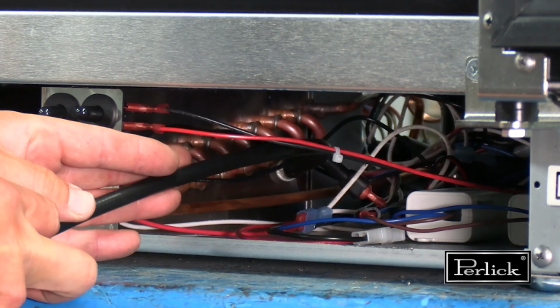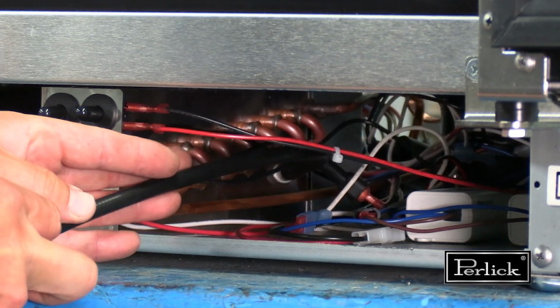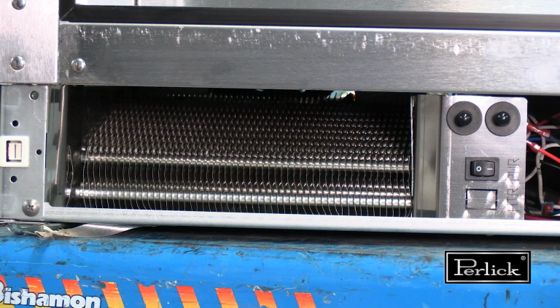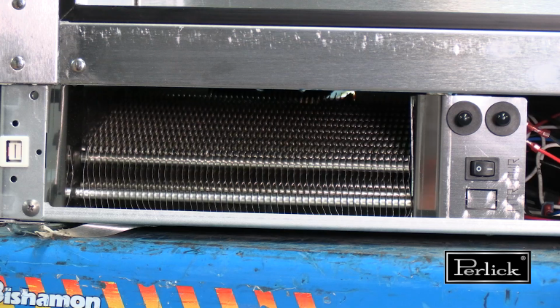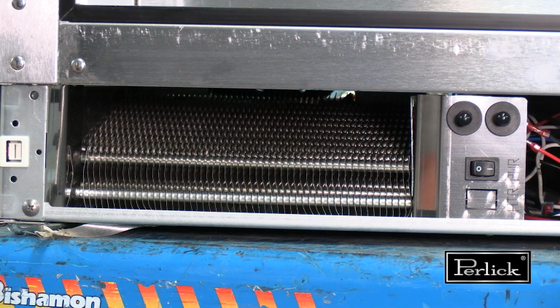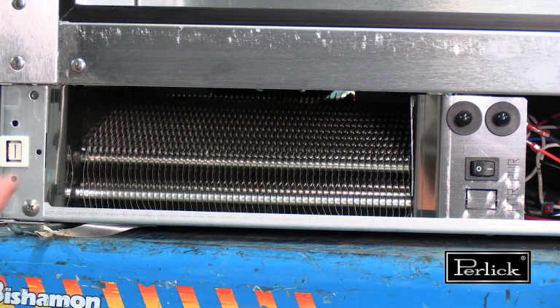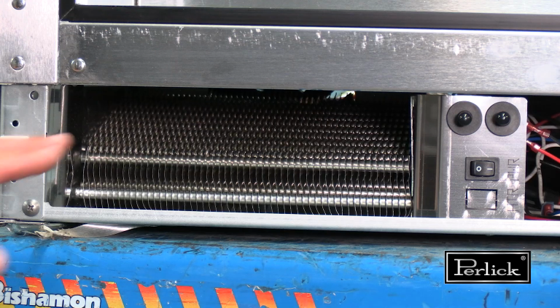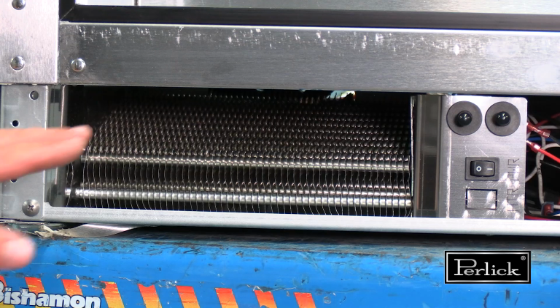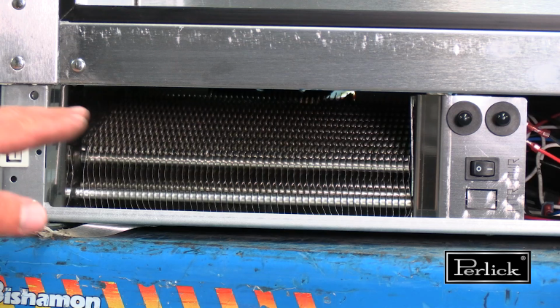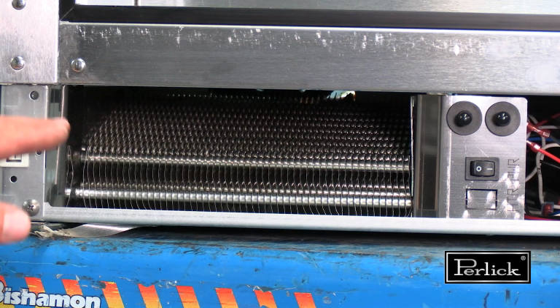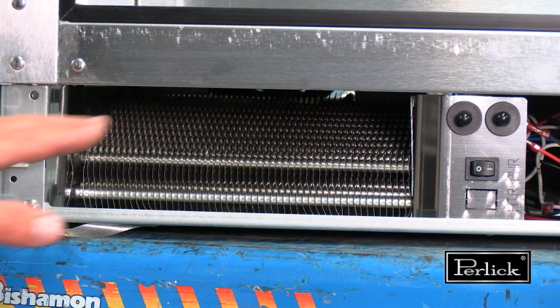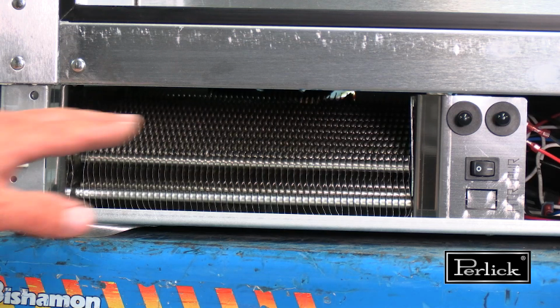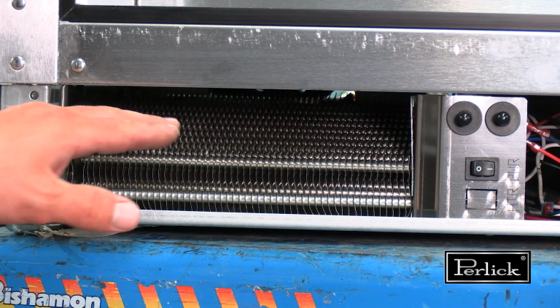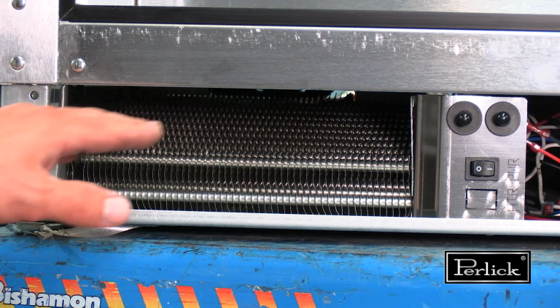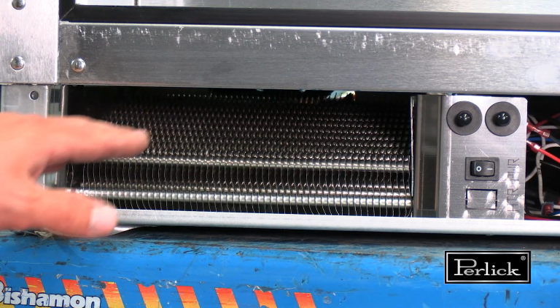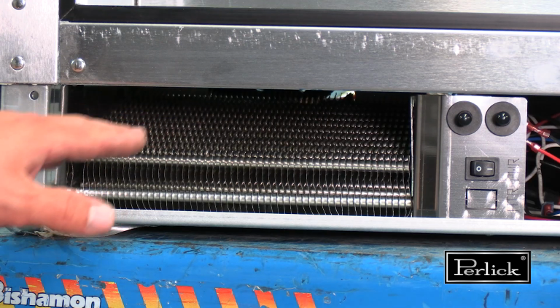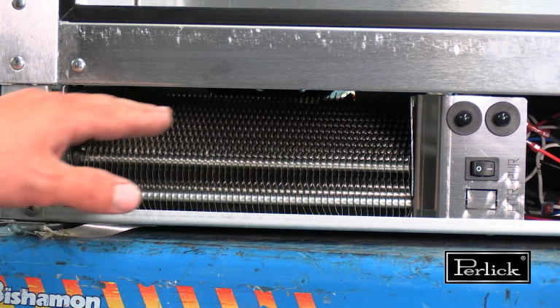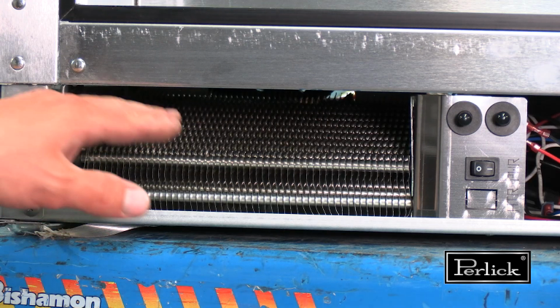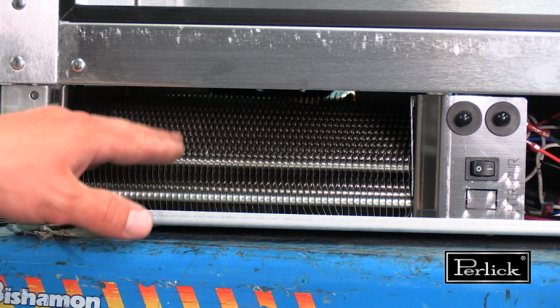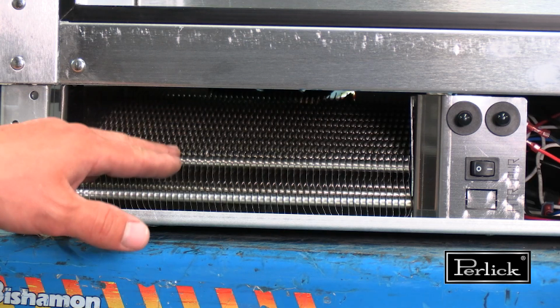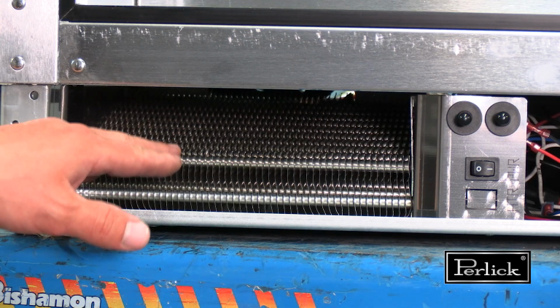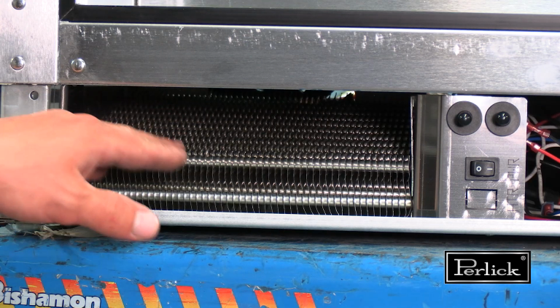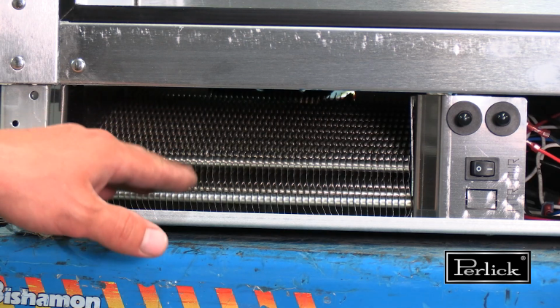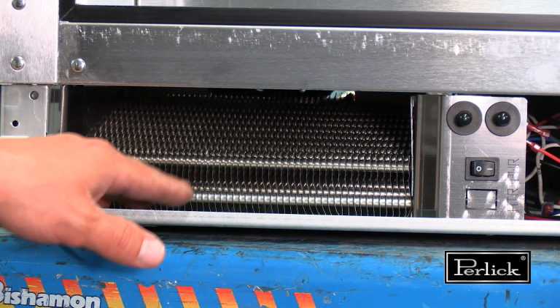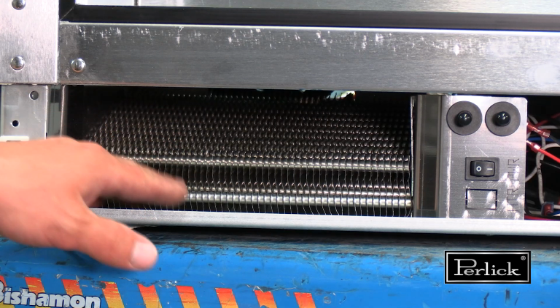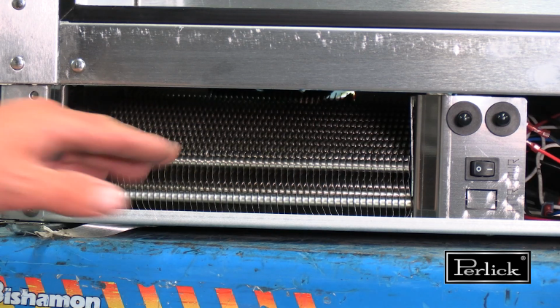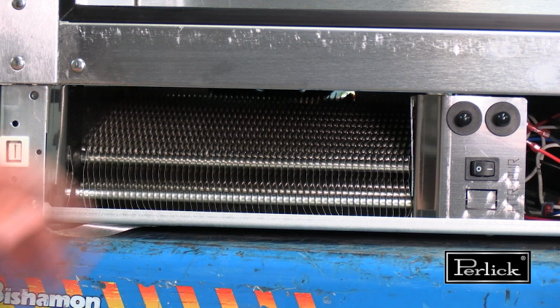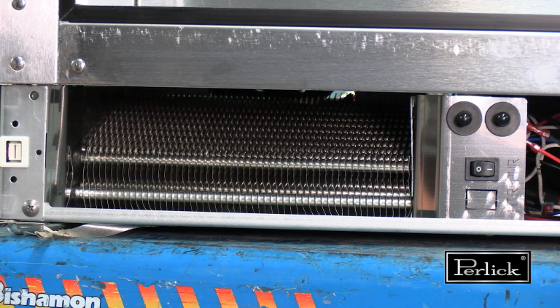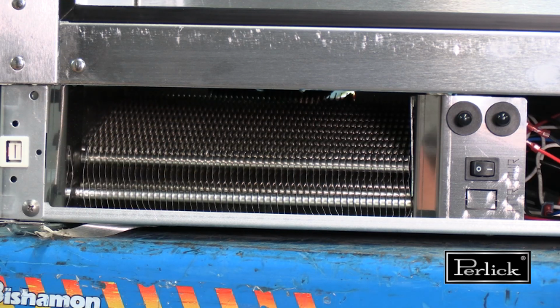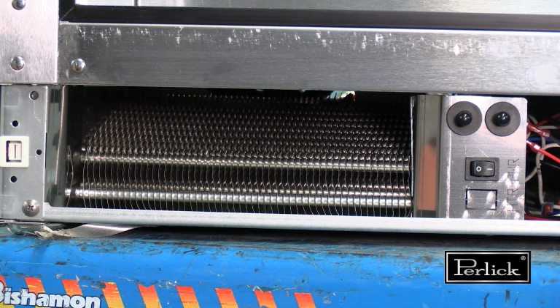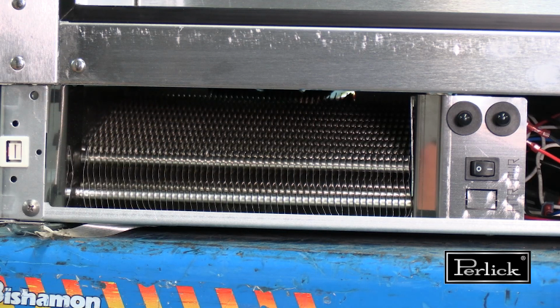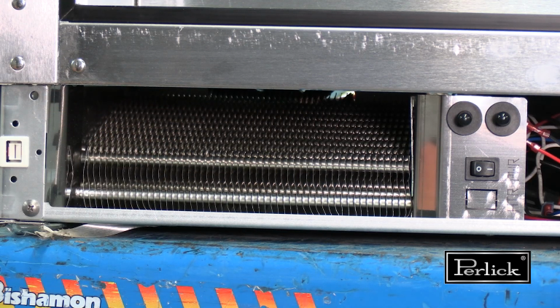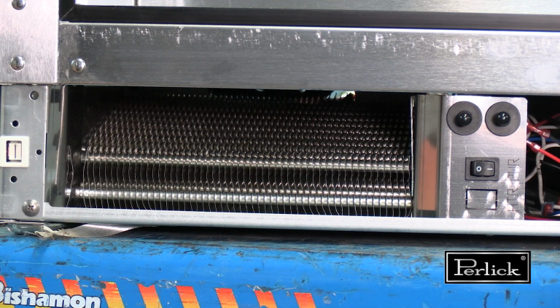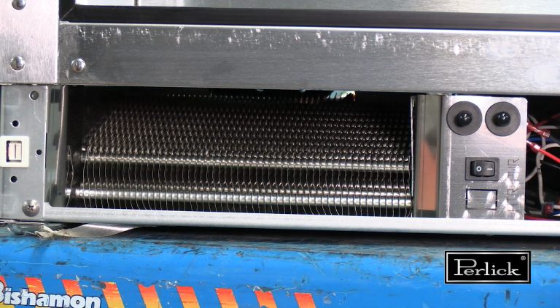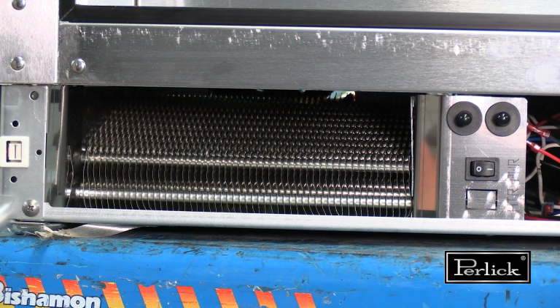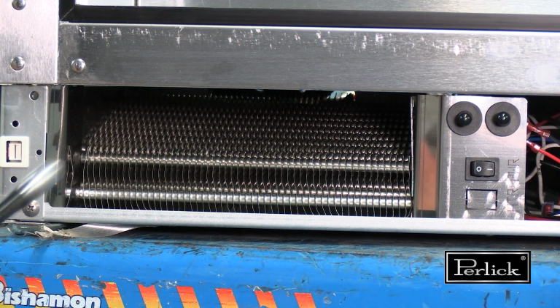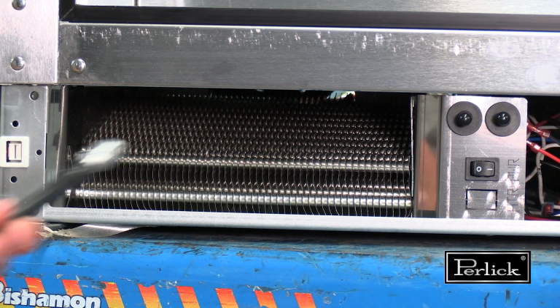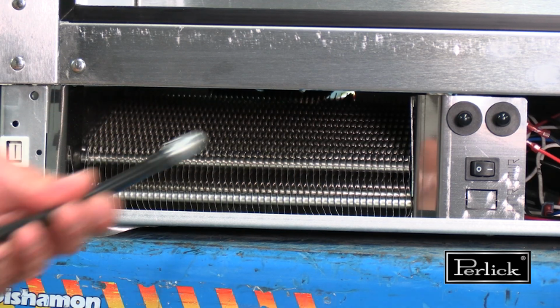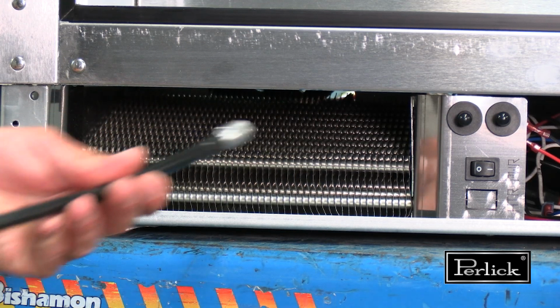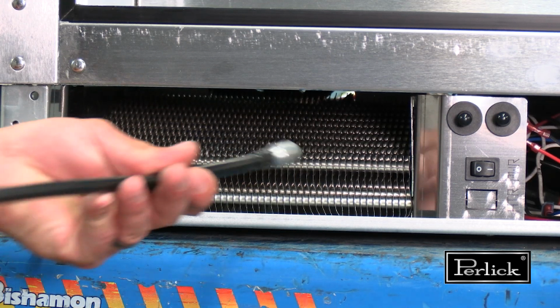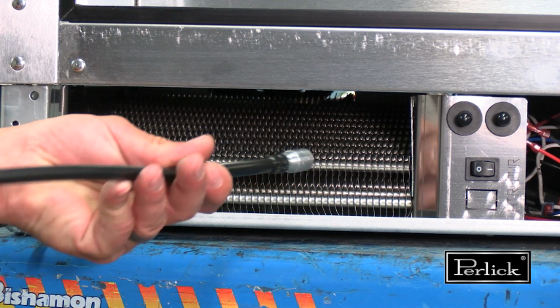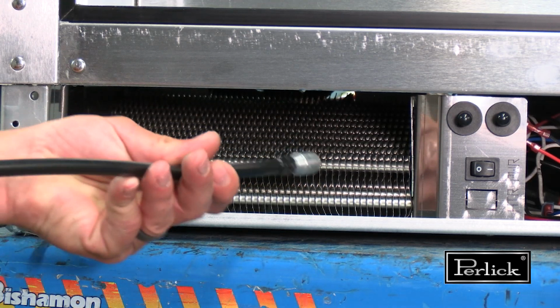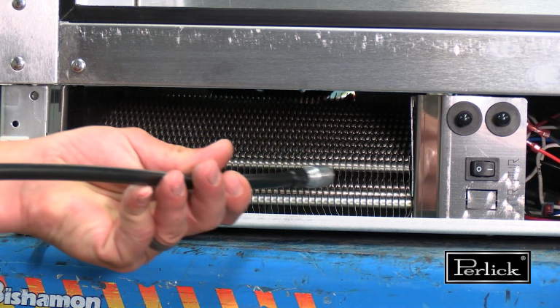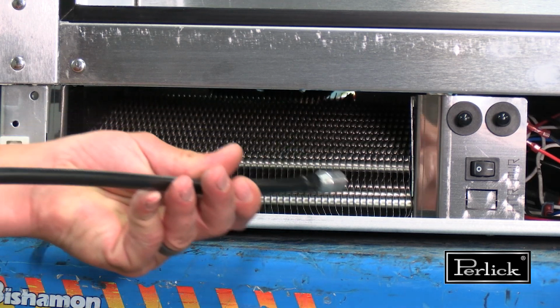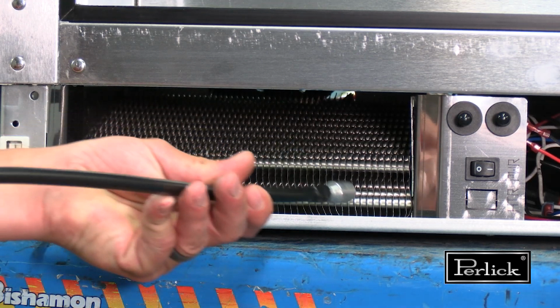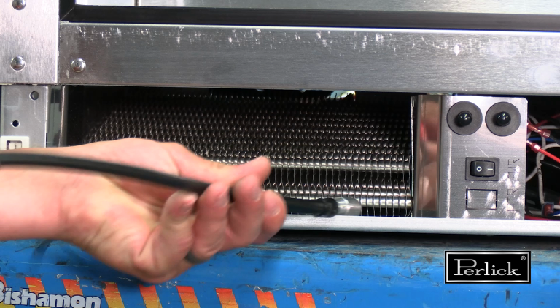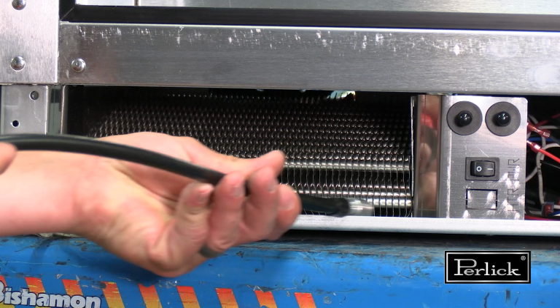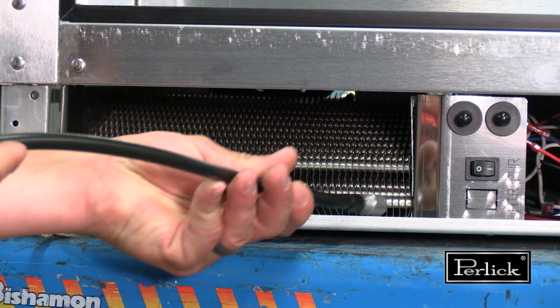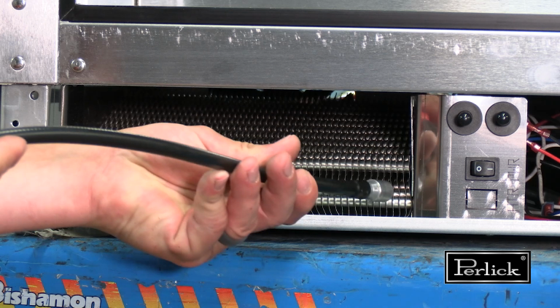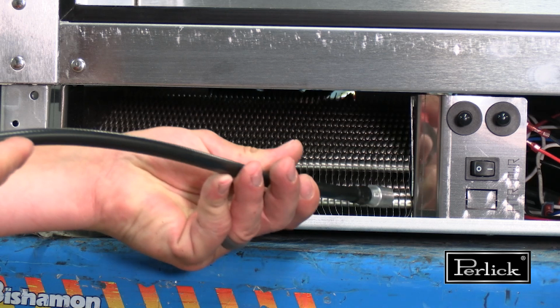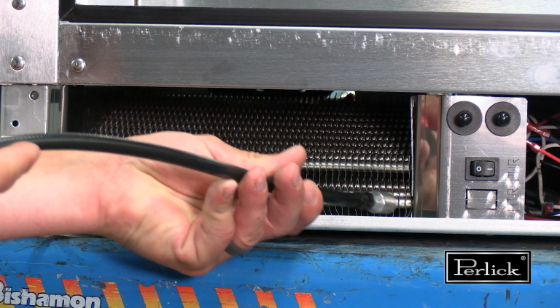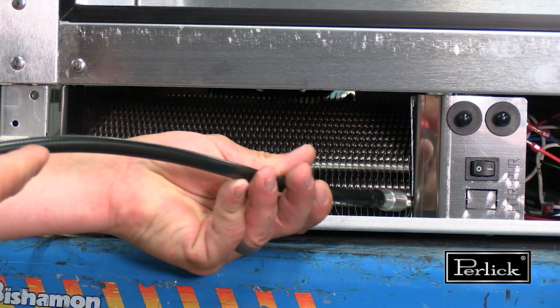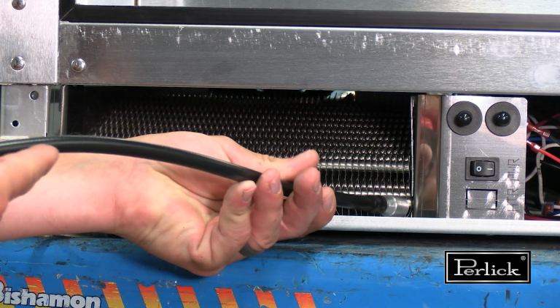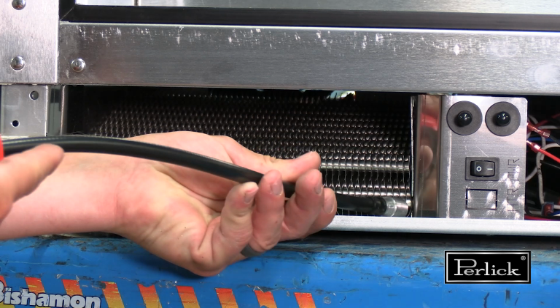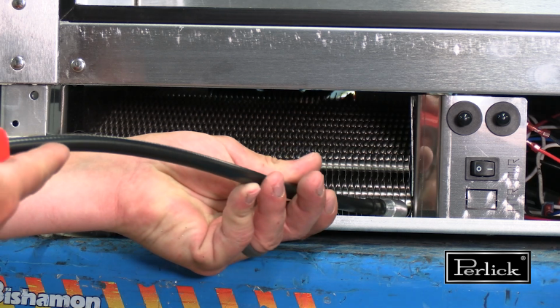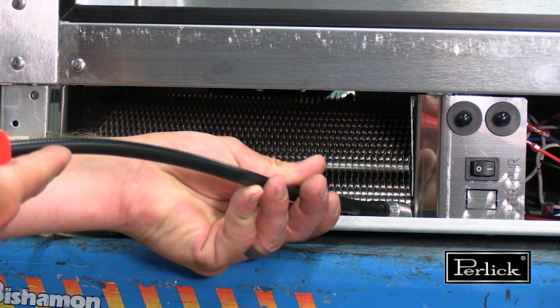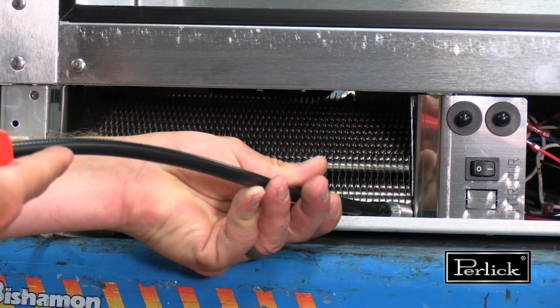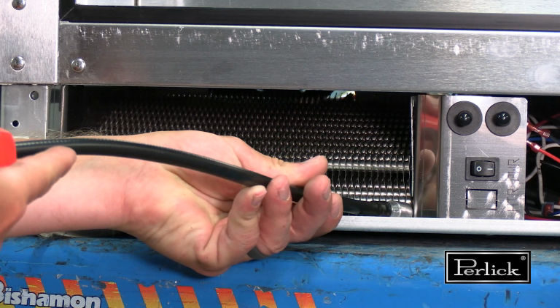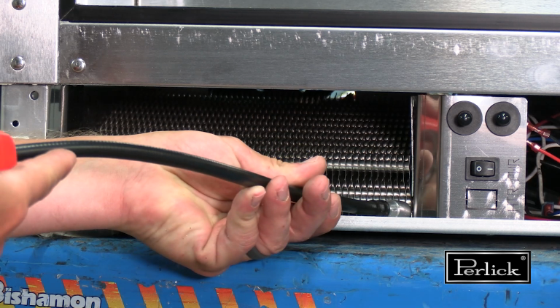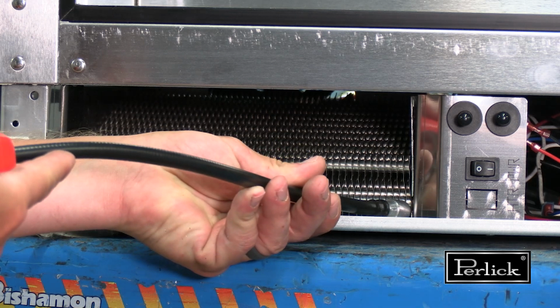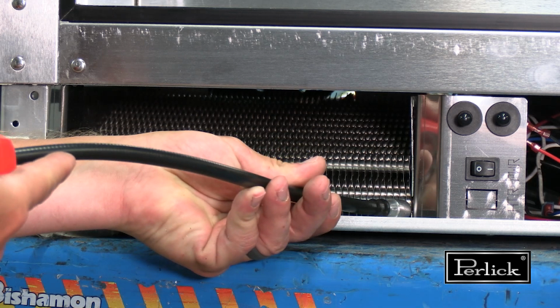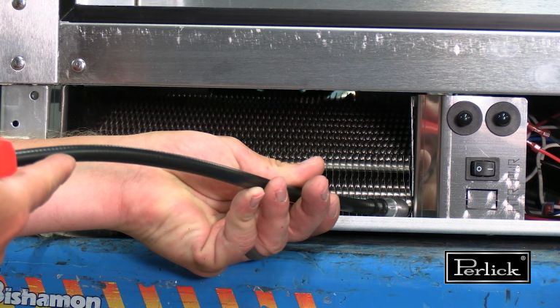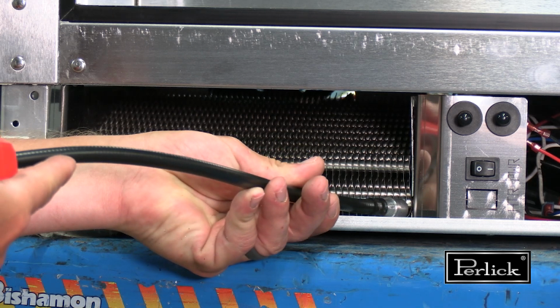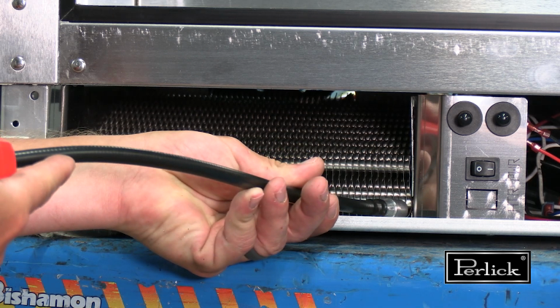Also verify the heat exchanger's visual condition. The end plates are where most suspected leaks are found.